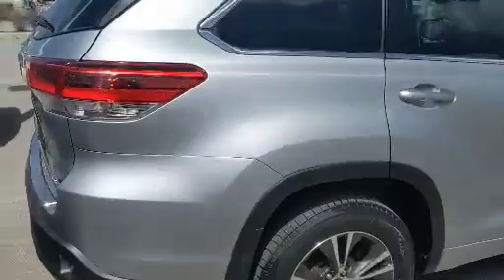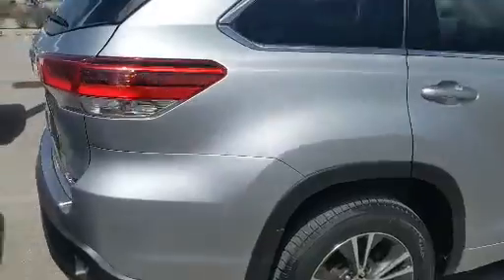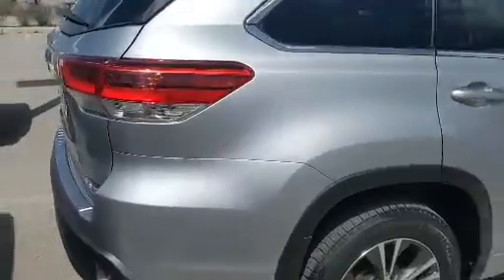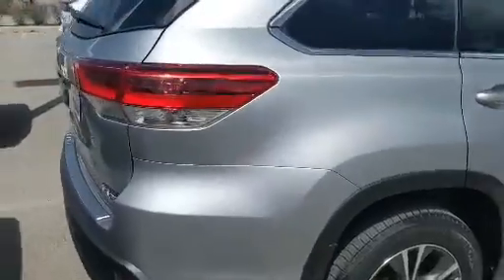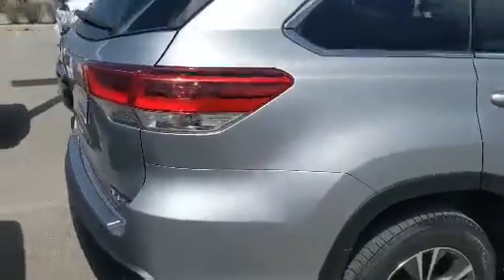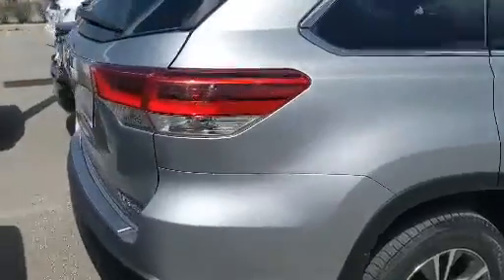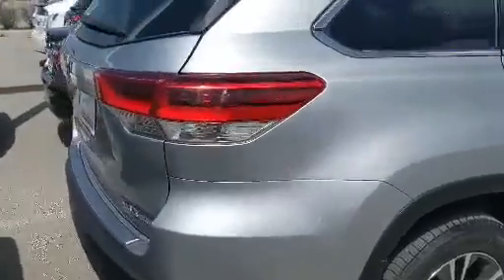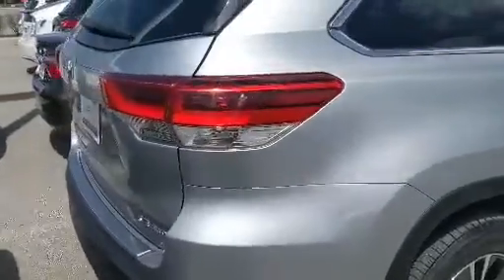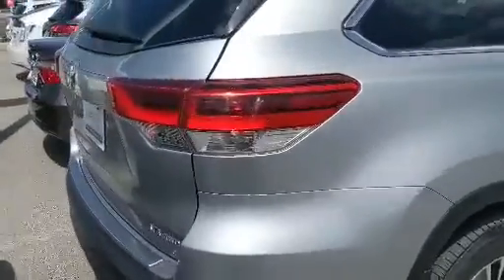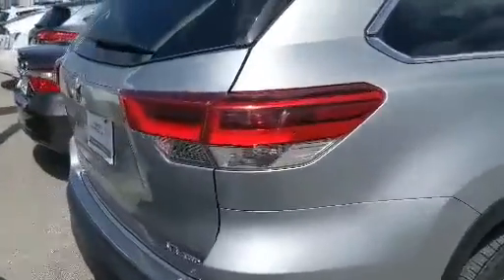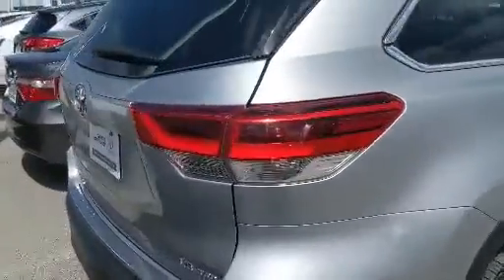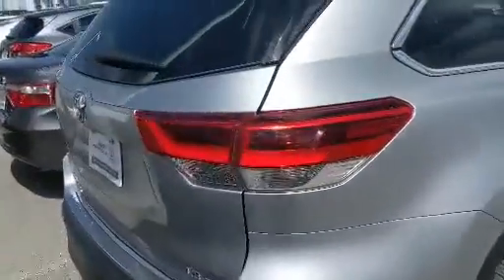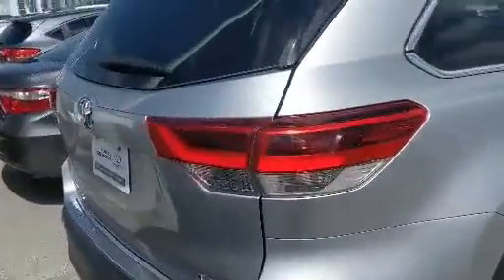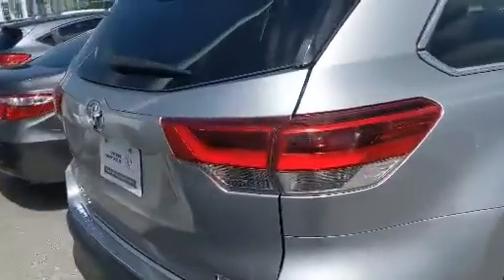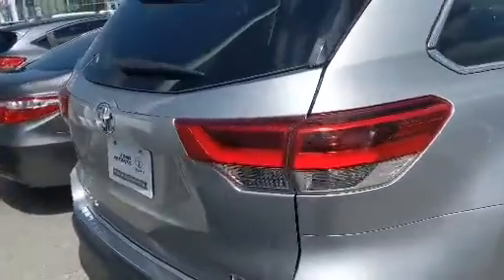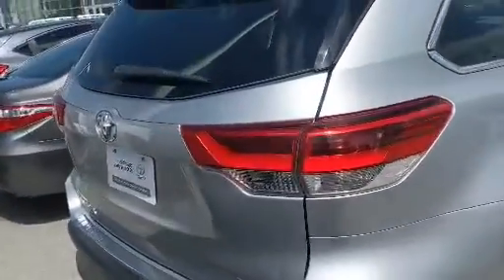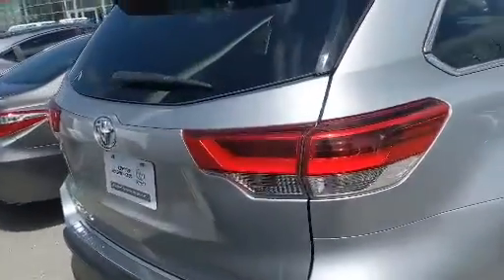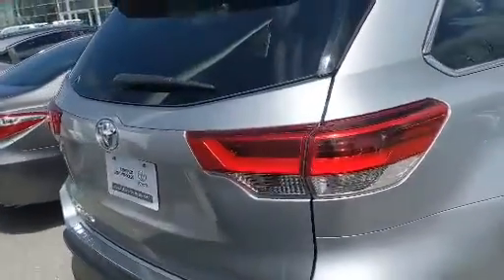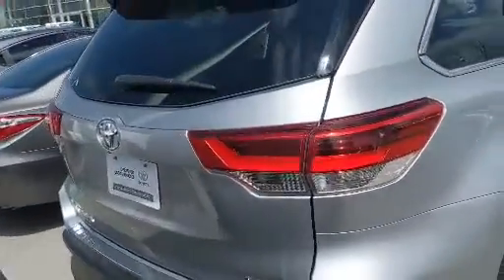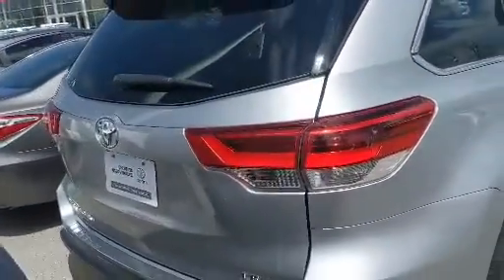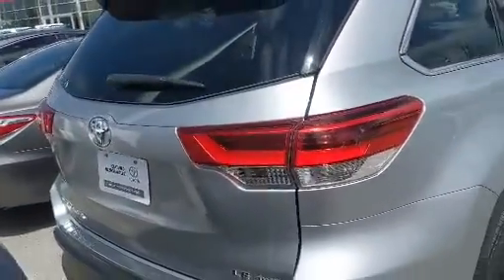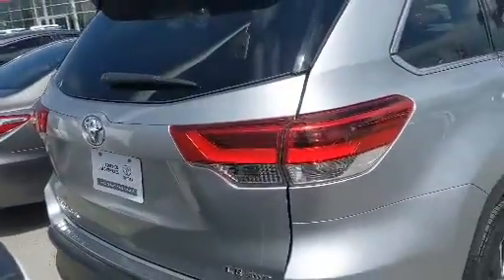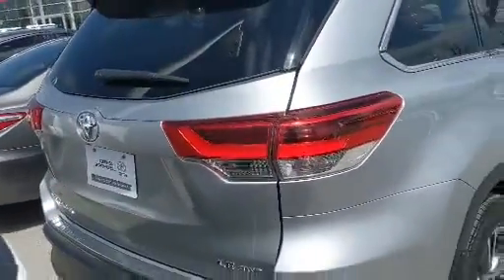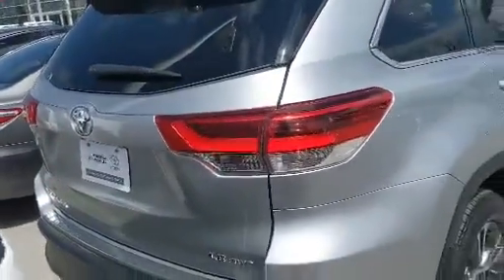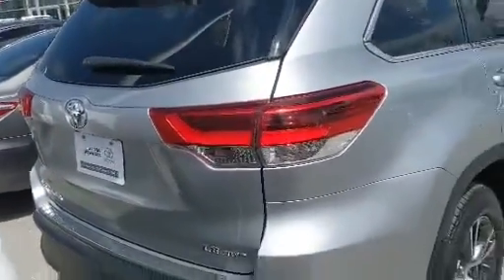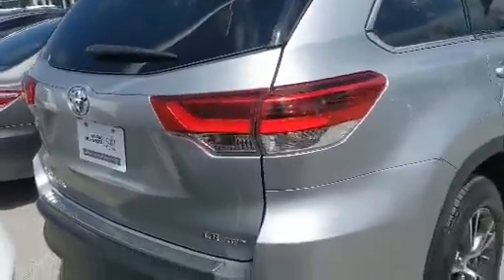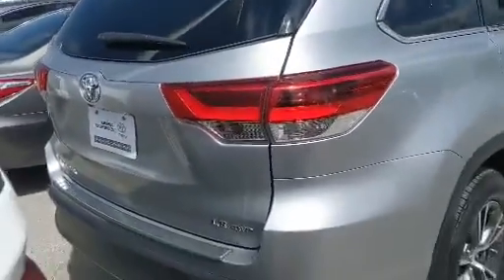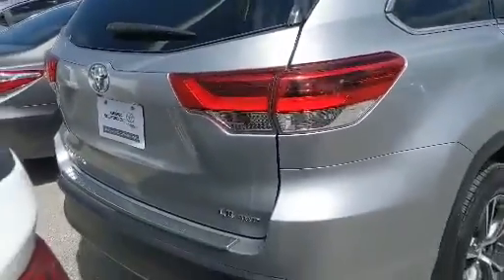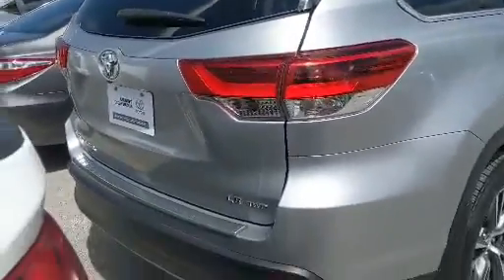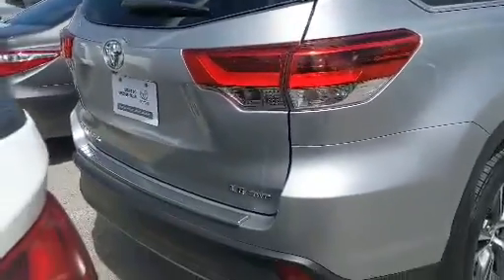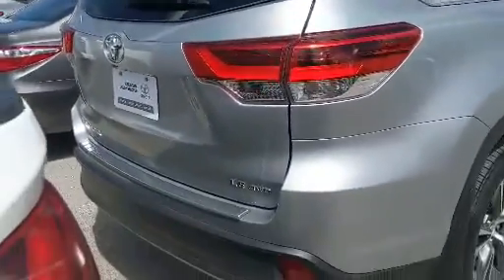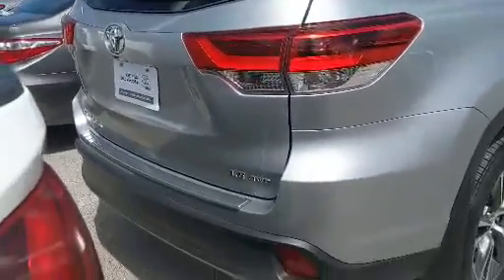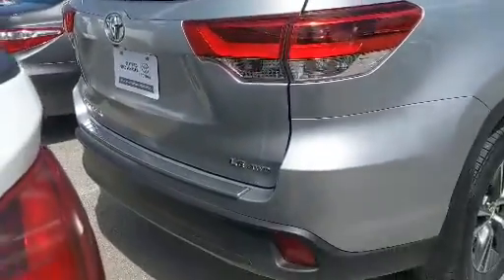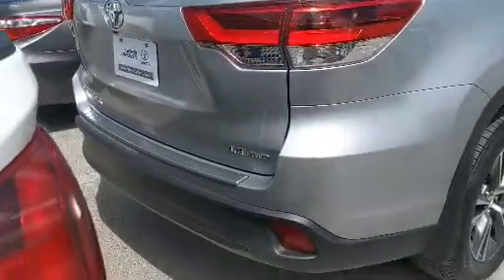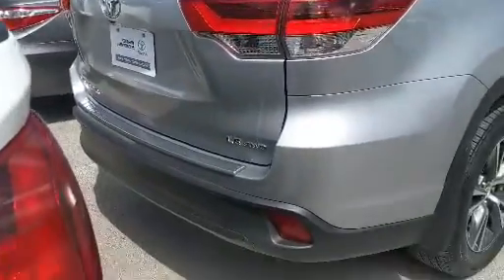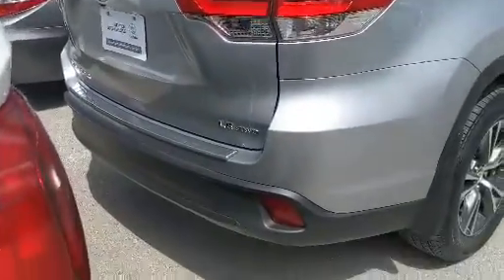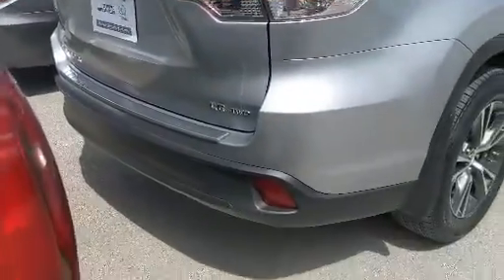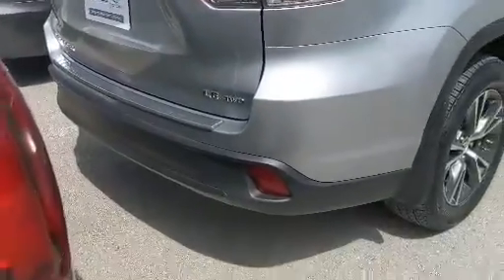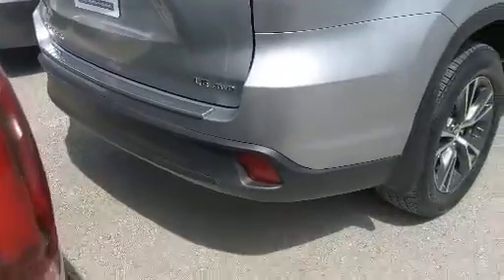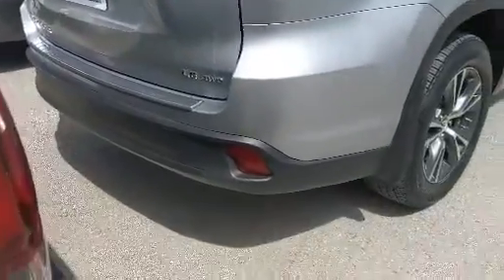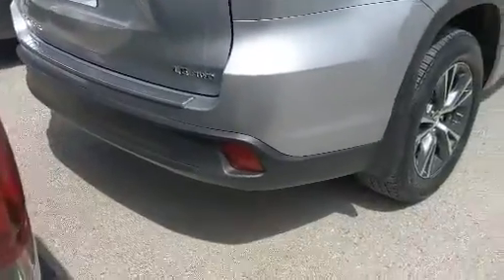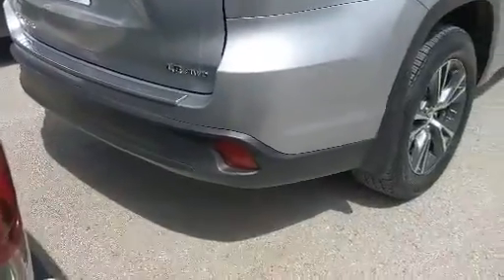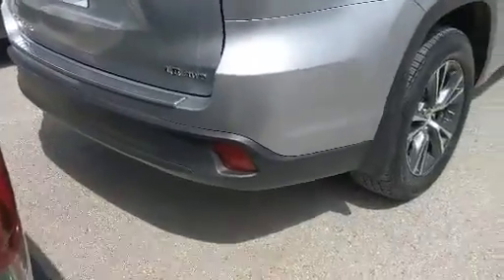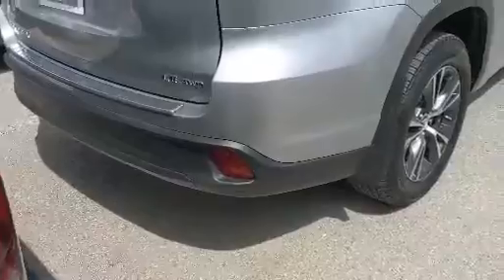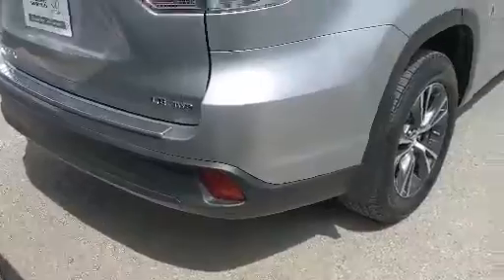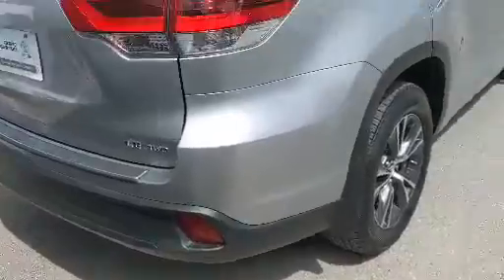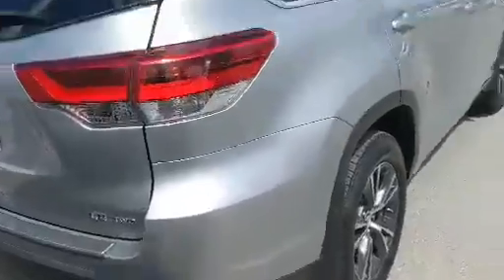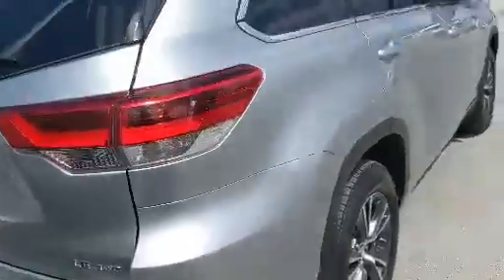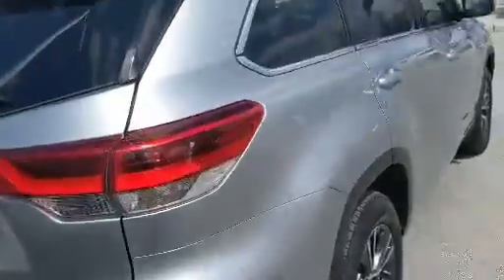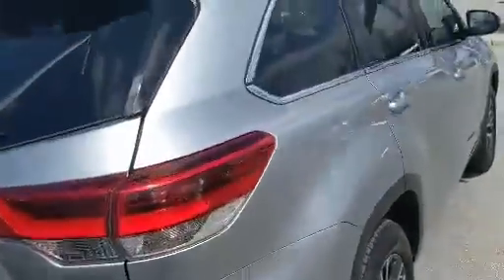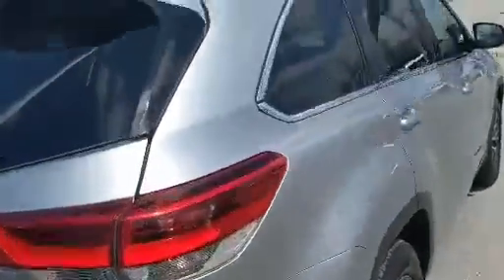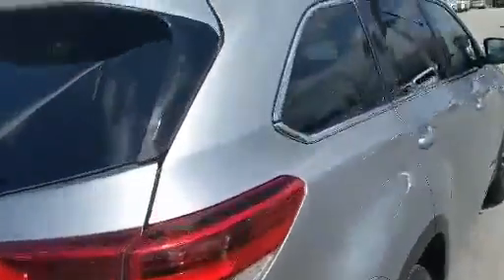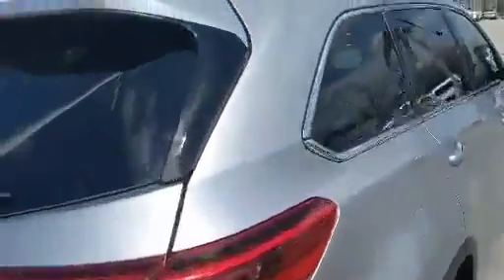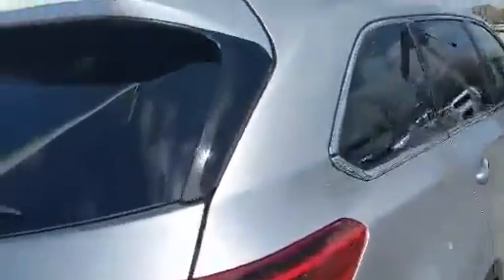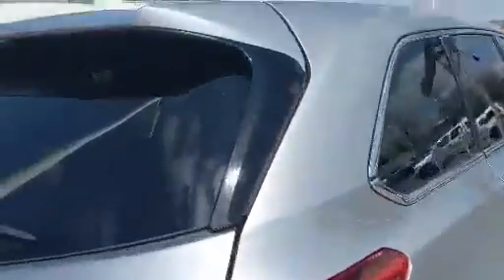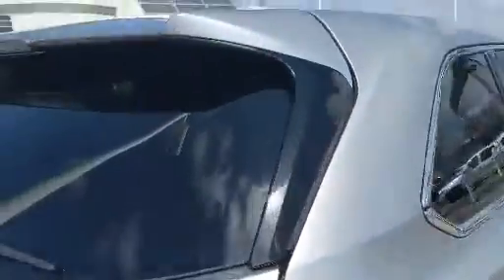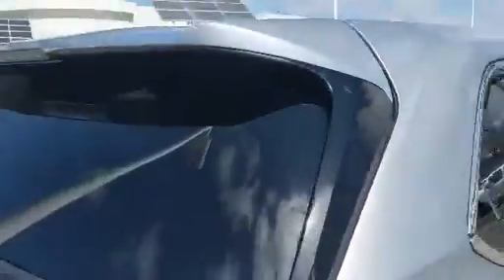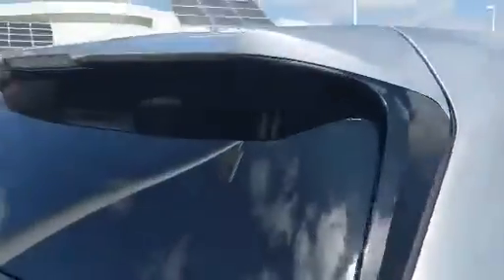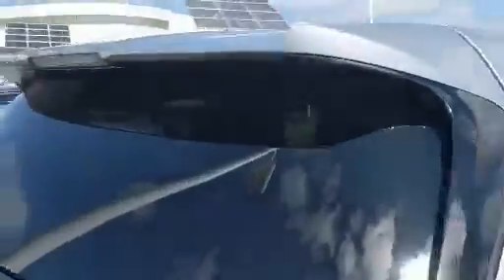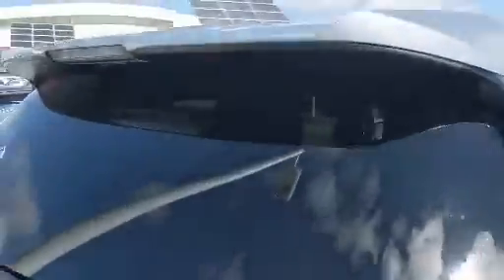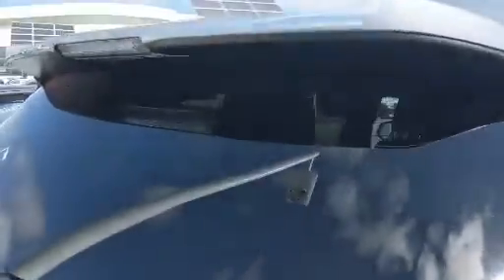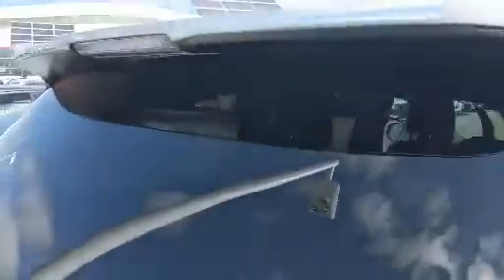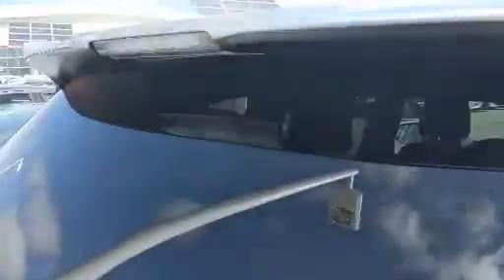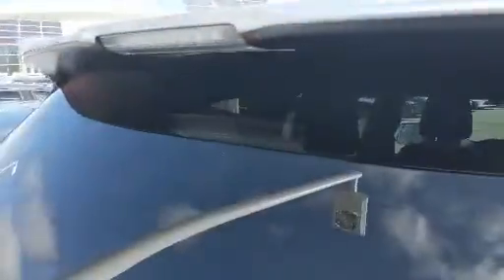Toyota certified means that you get a 160-point pre-delivery inspection with the vehicle, as well as a free tank of gas upon pickup.